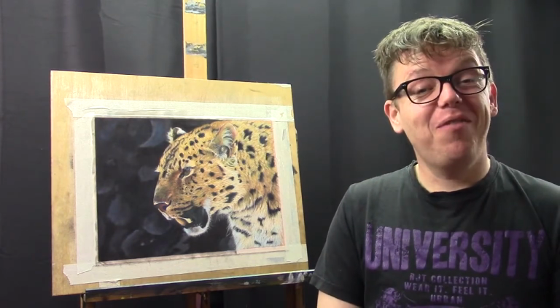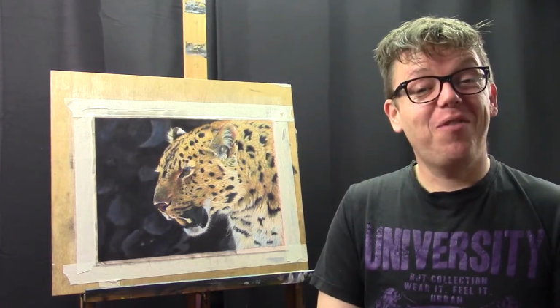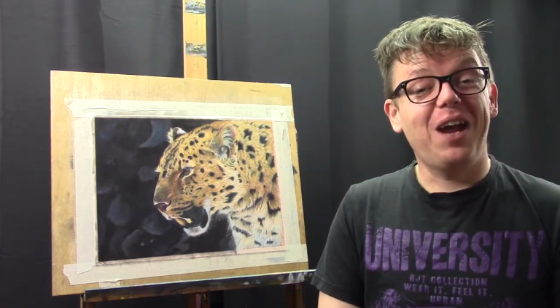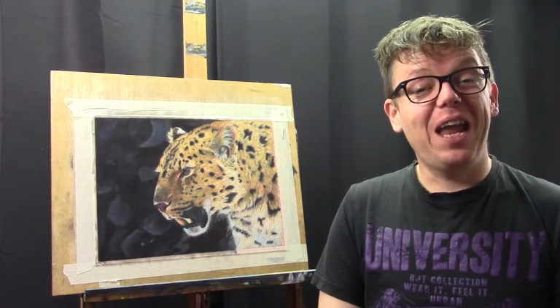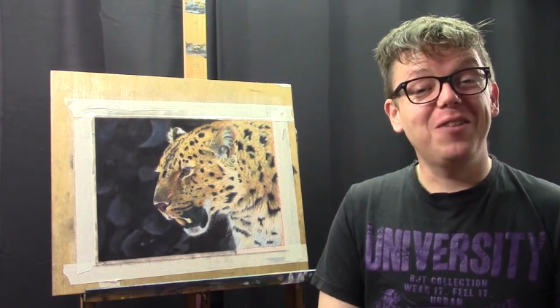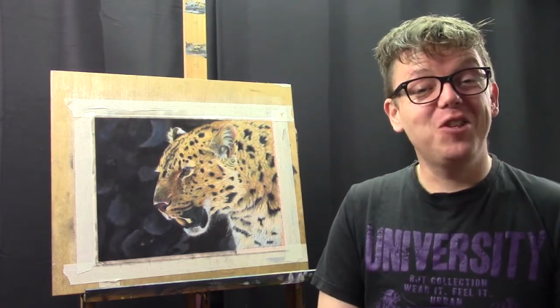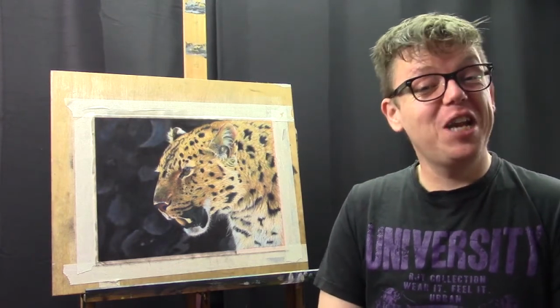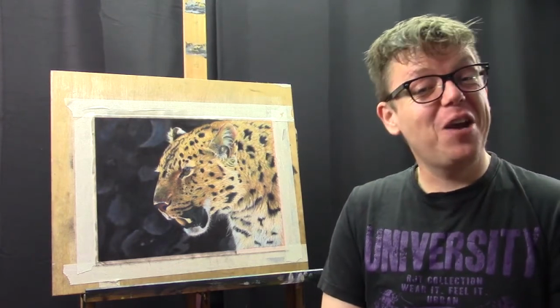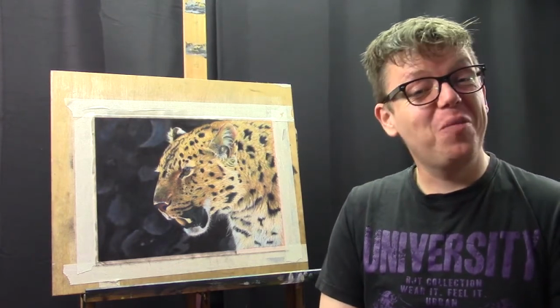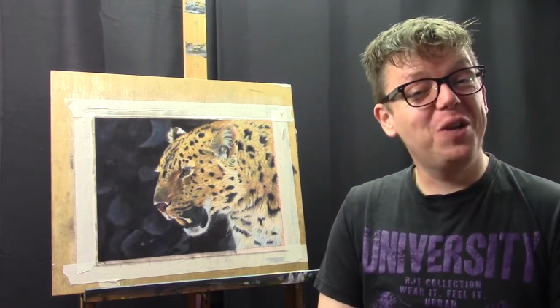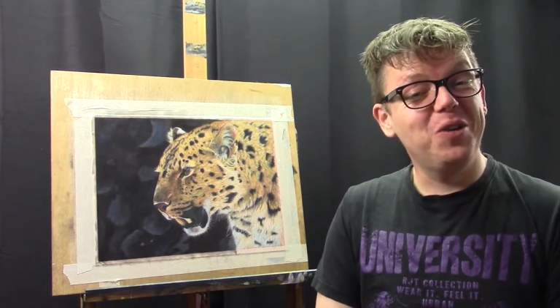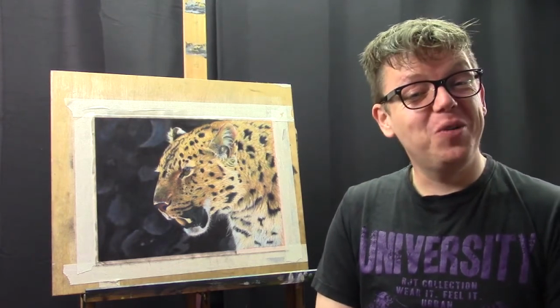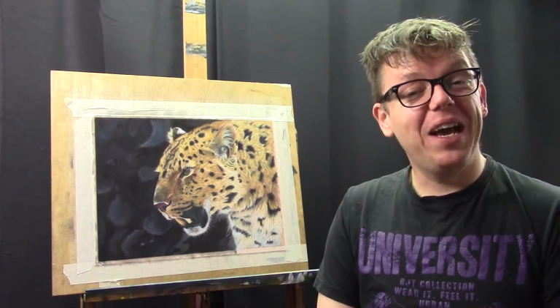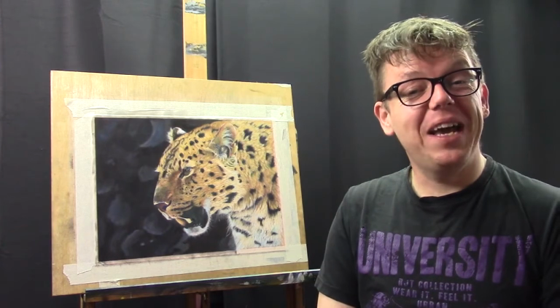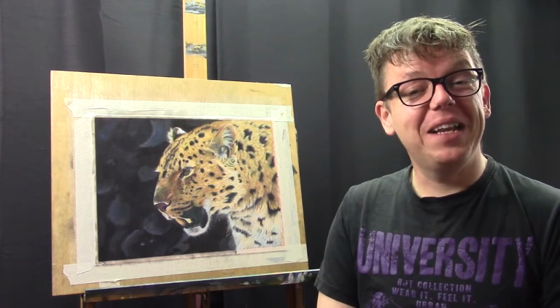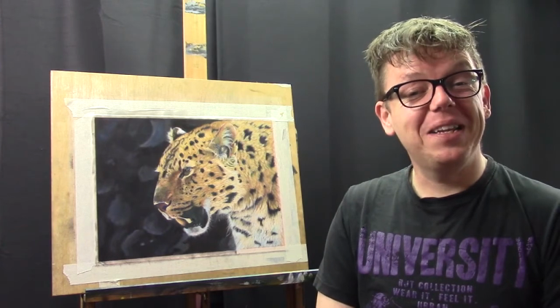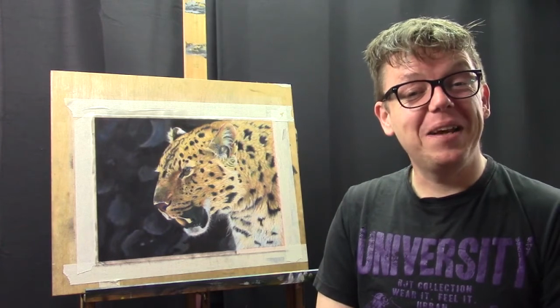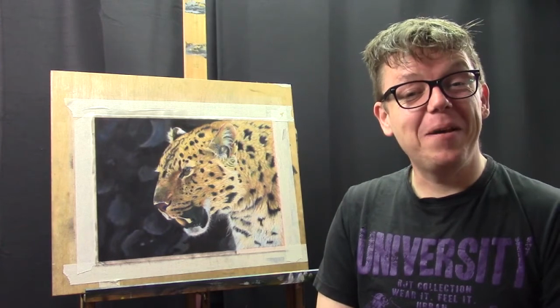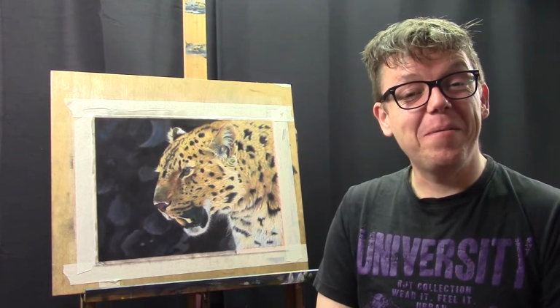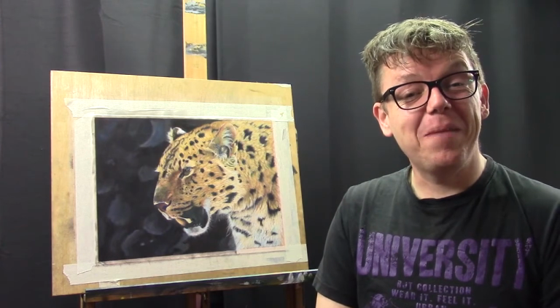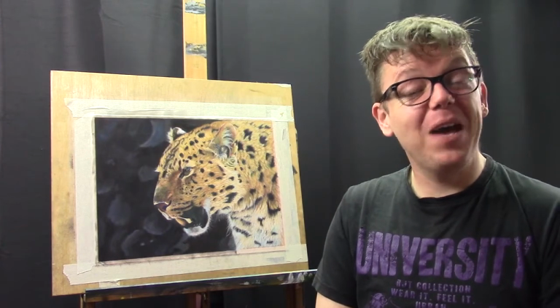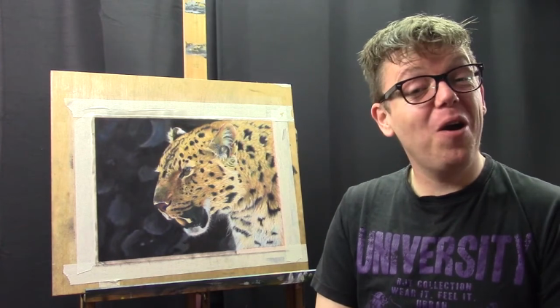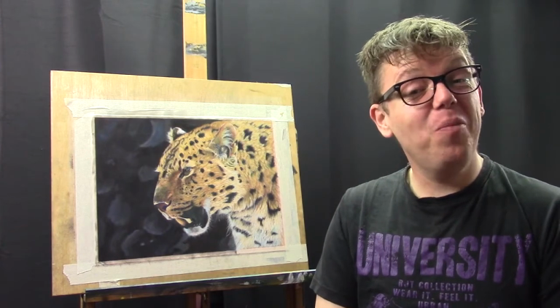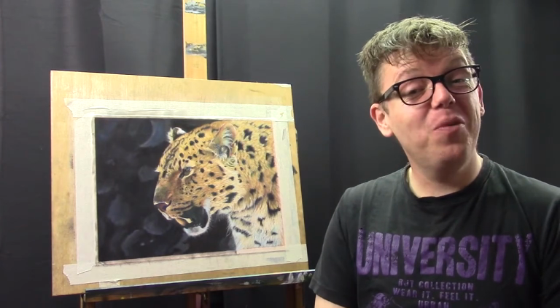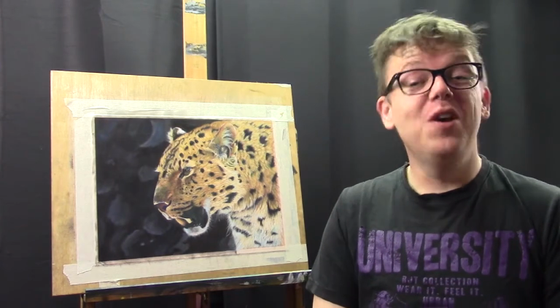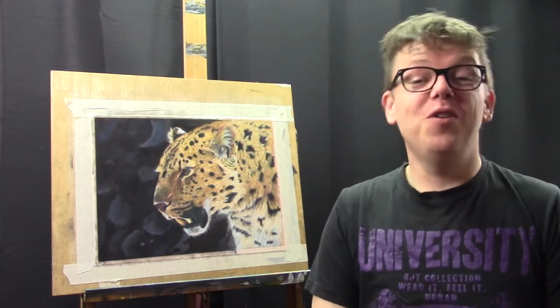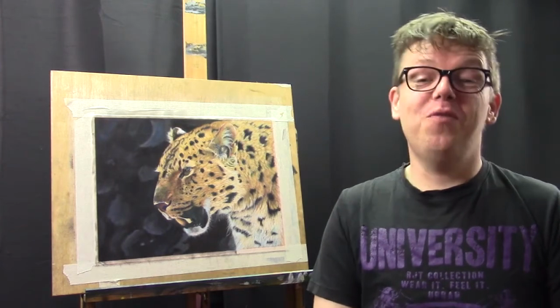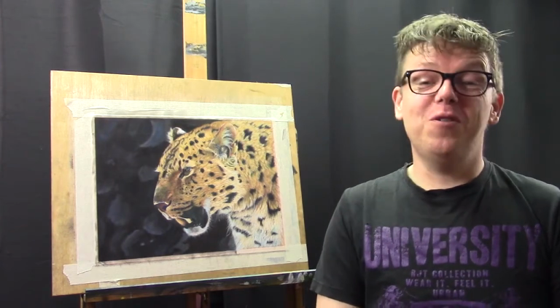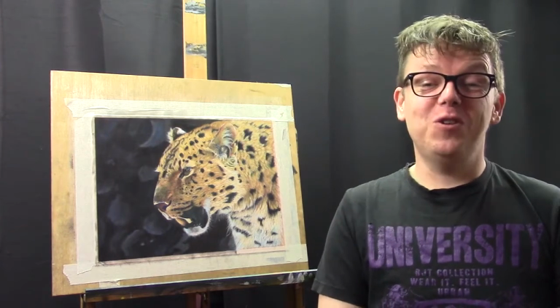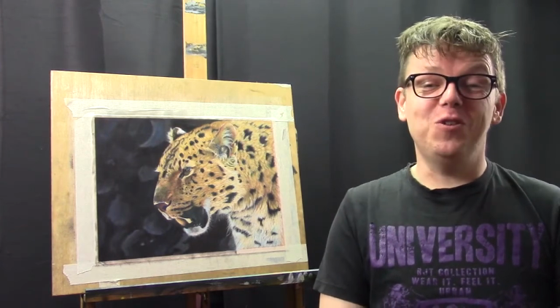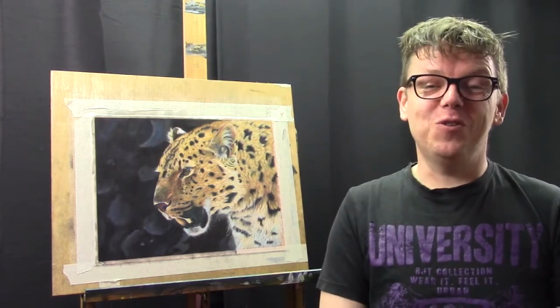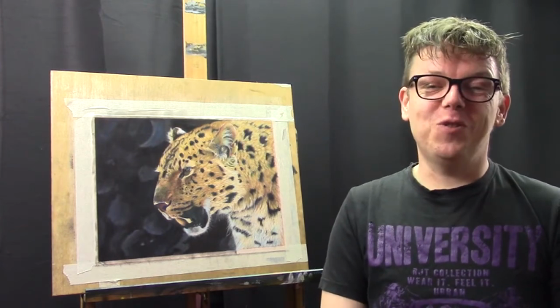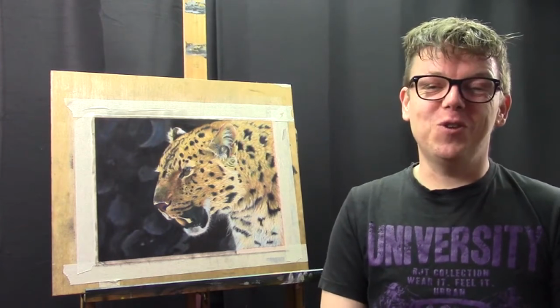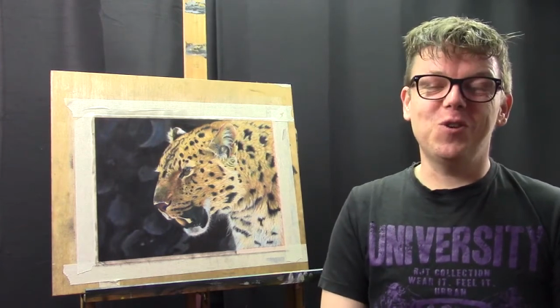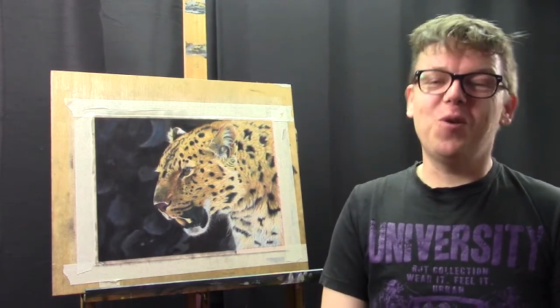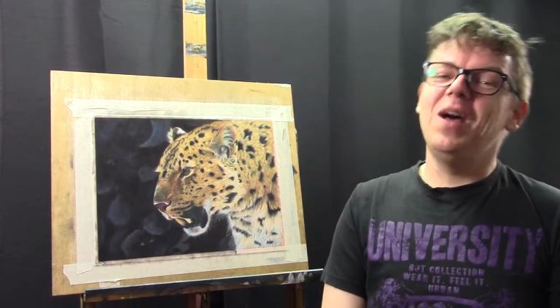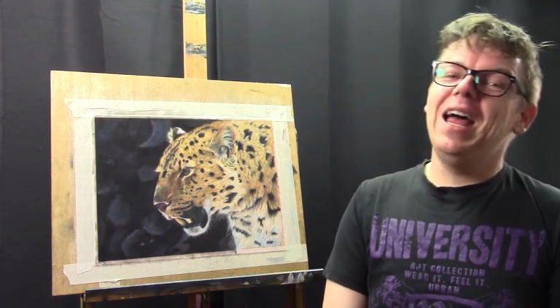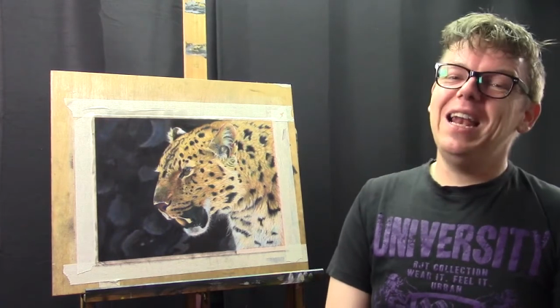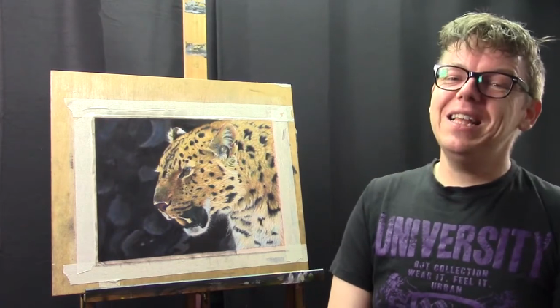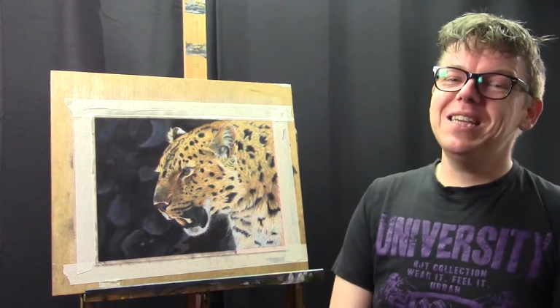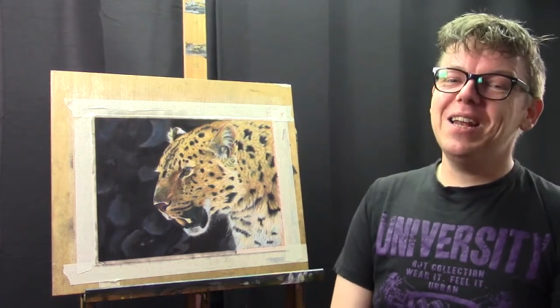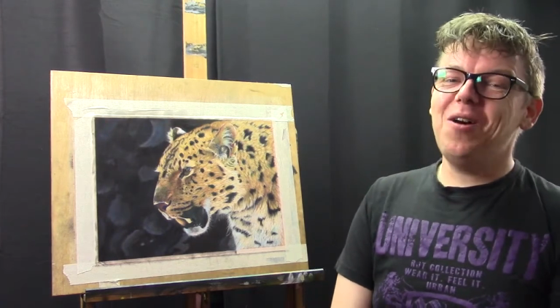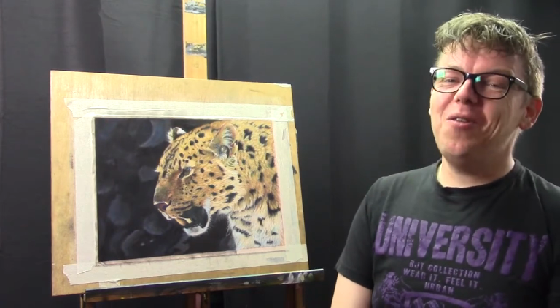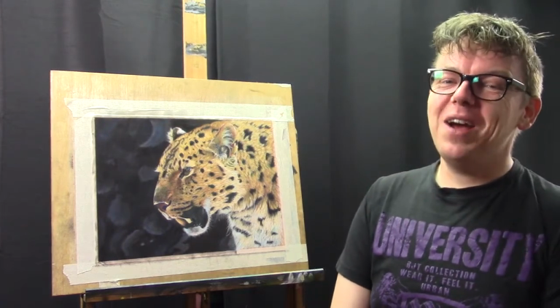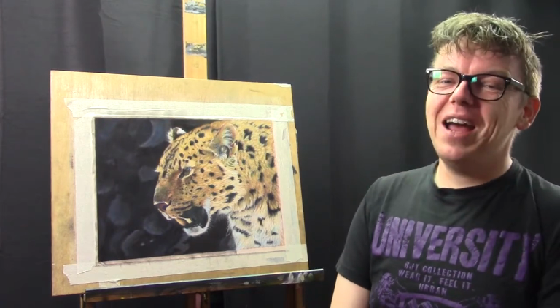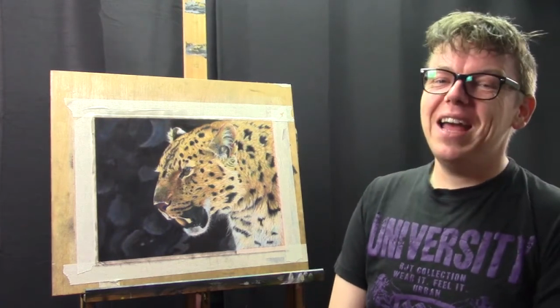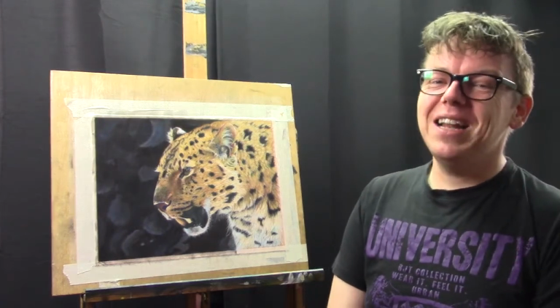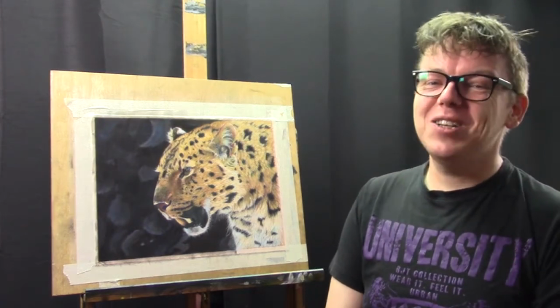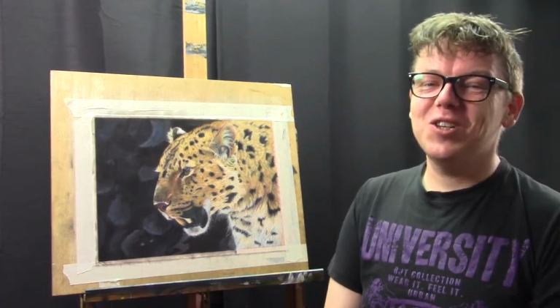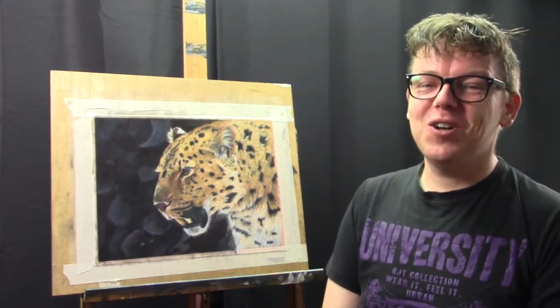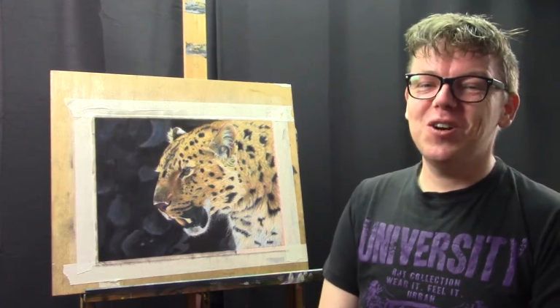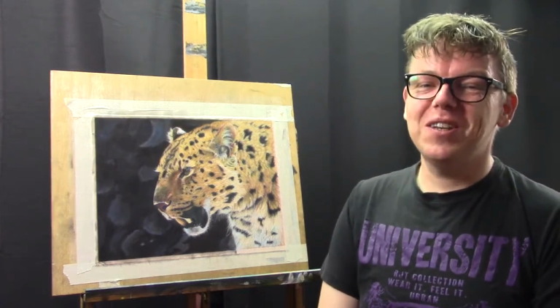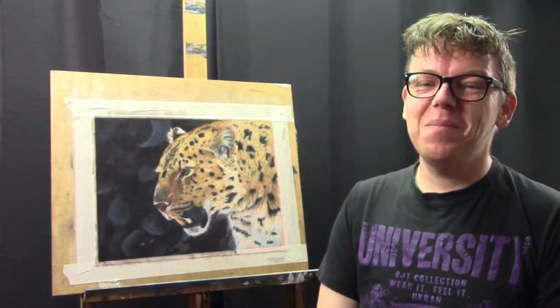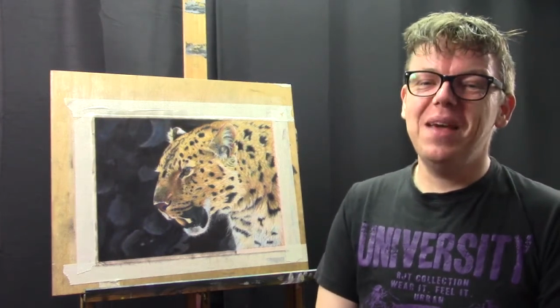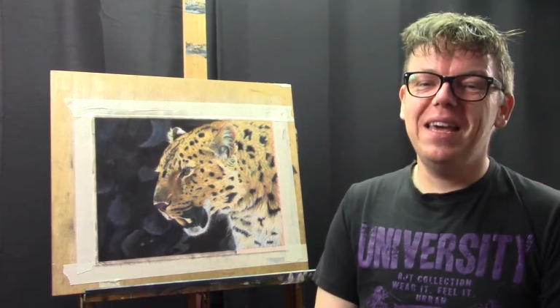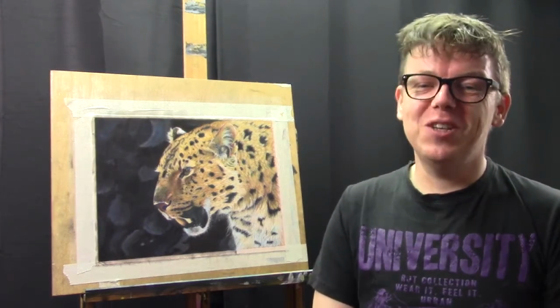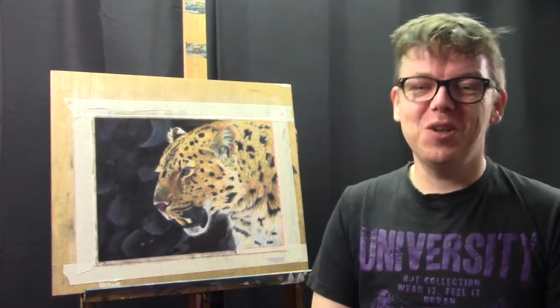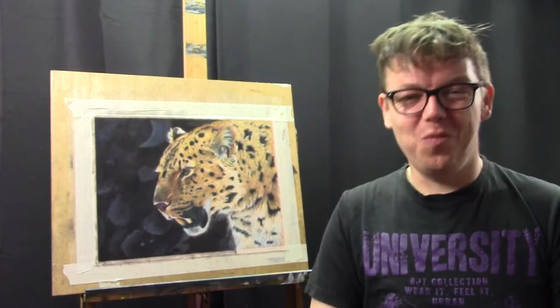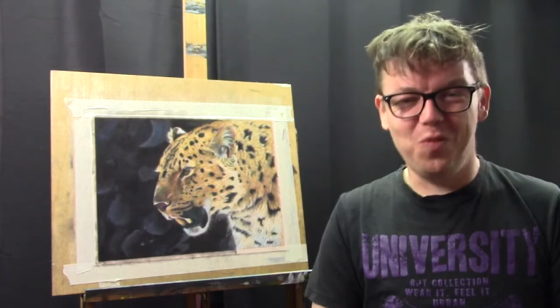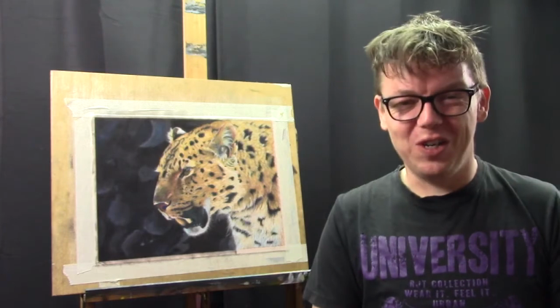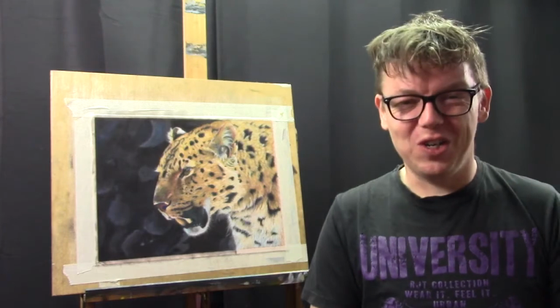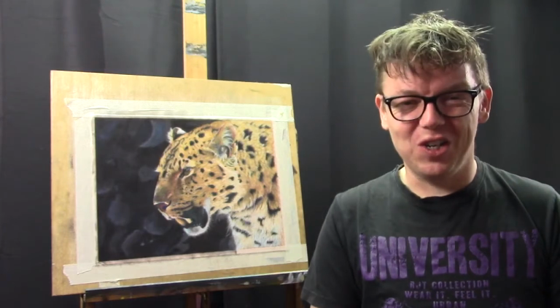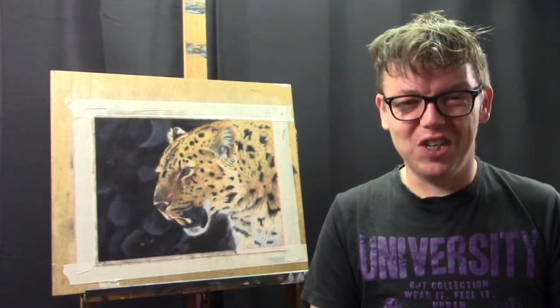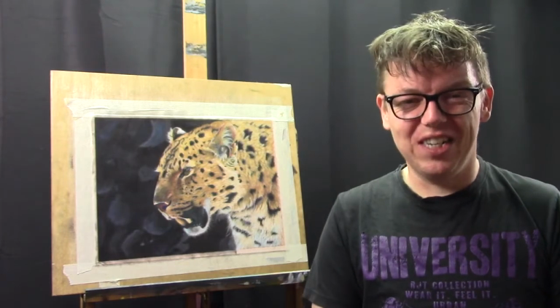I'd like to share this with you and I hope you find it useful. So let's get started making some whiskers.